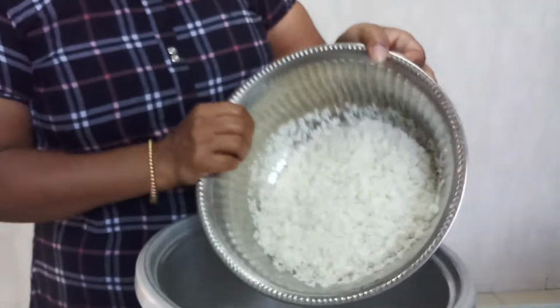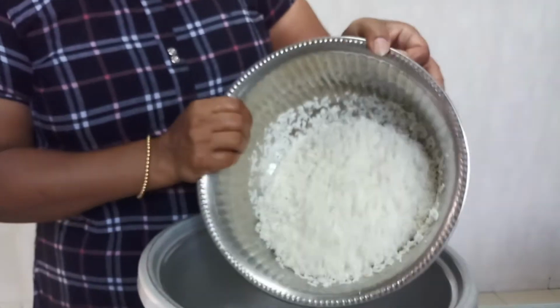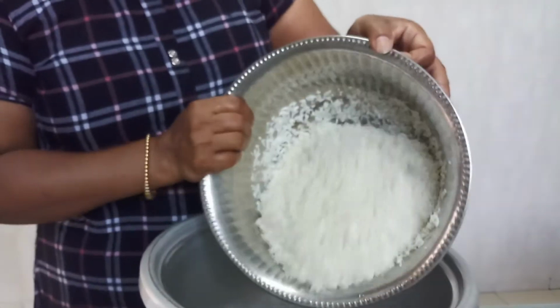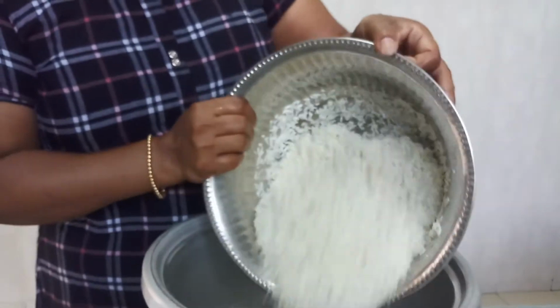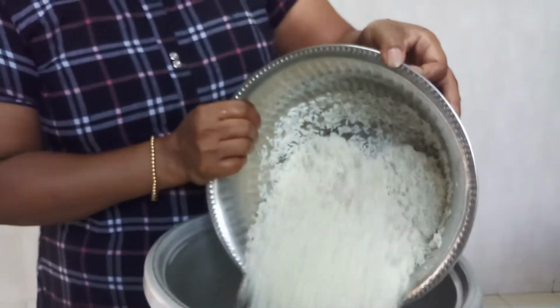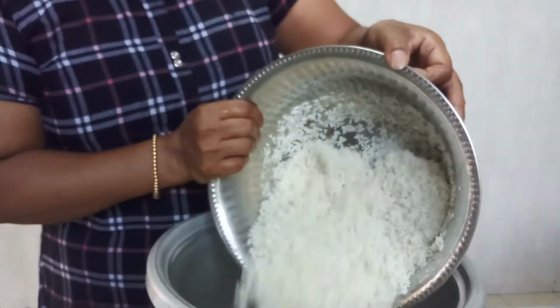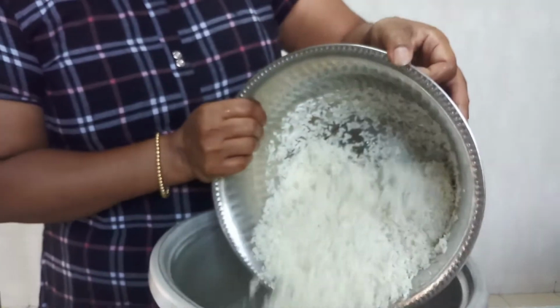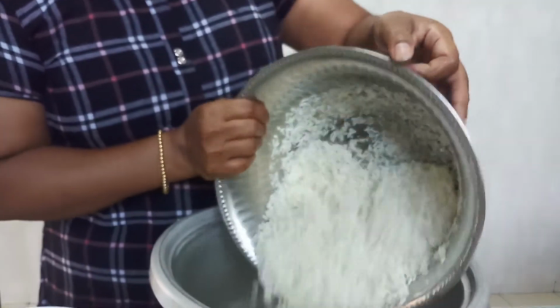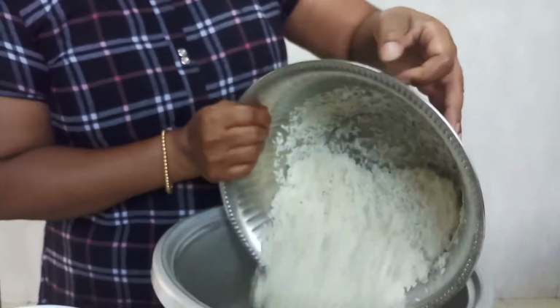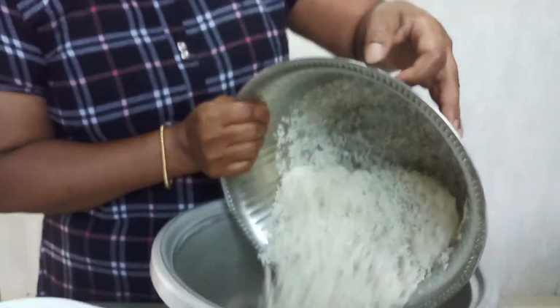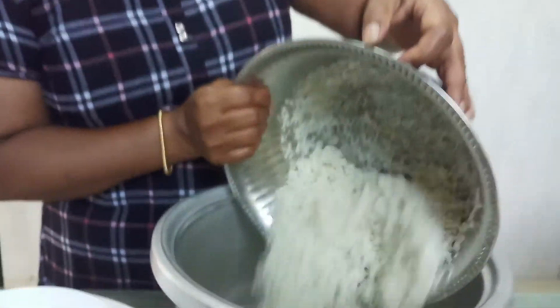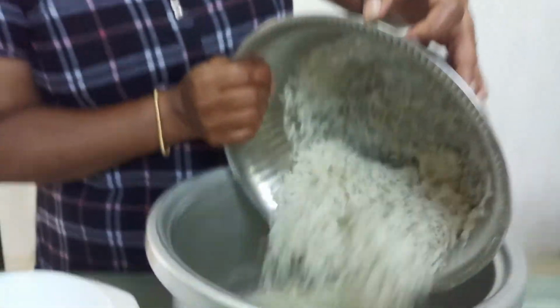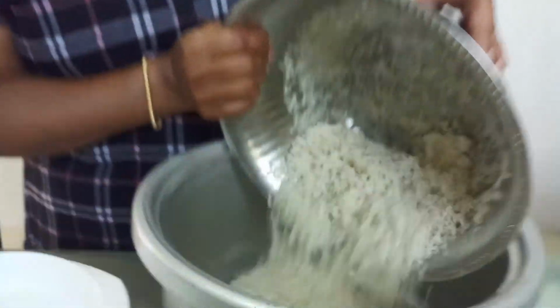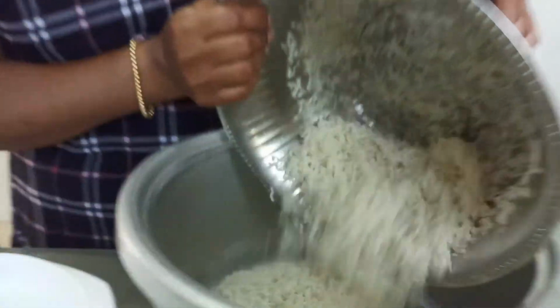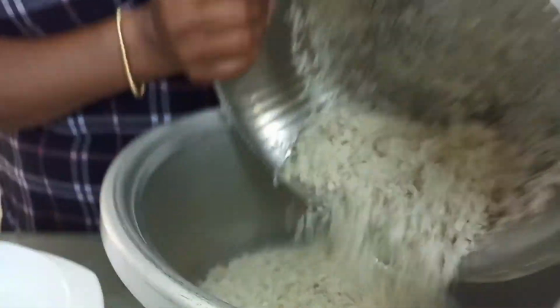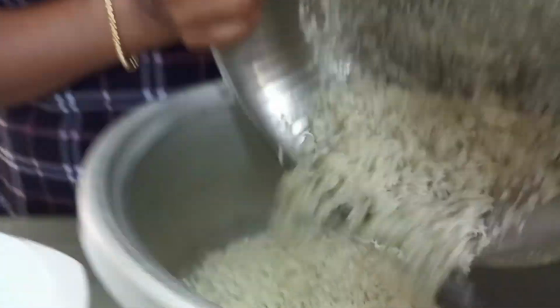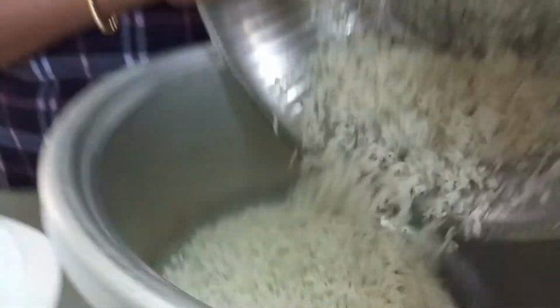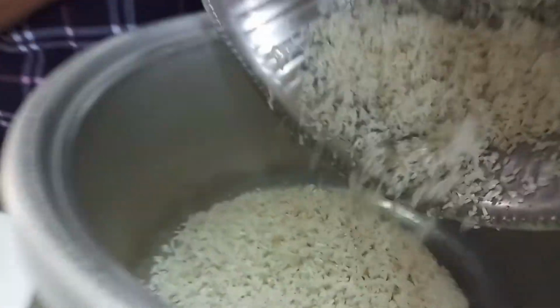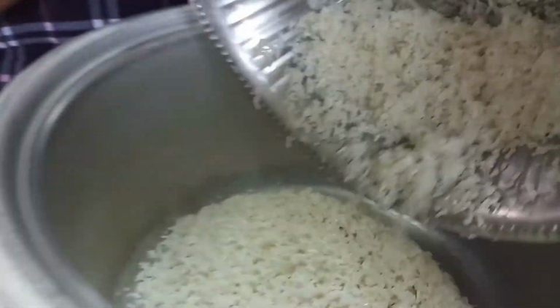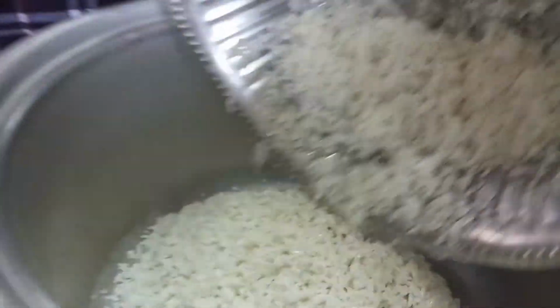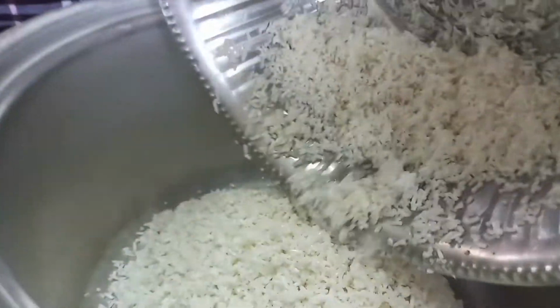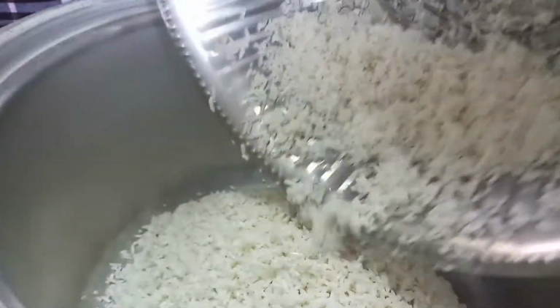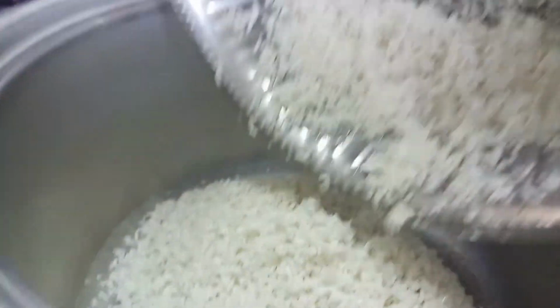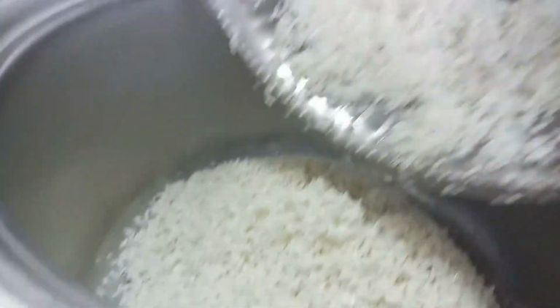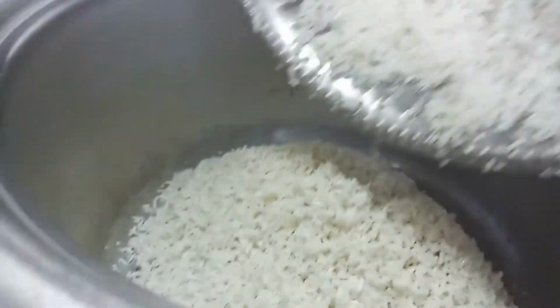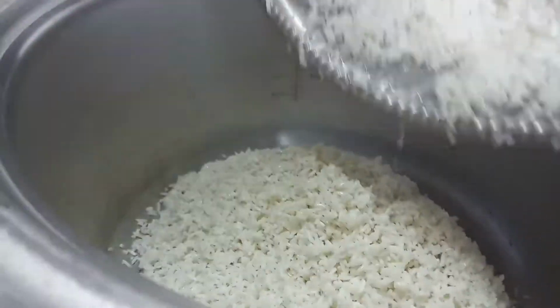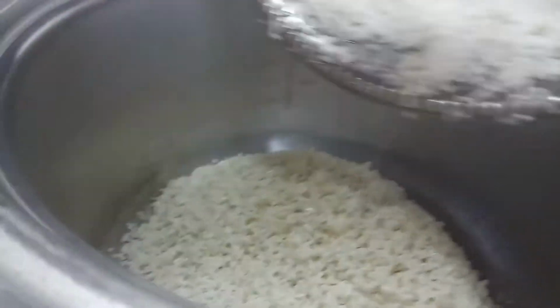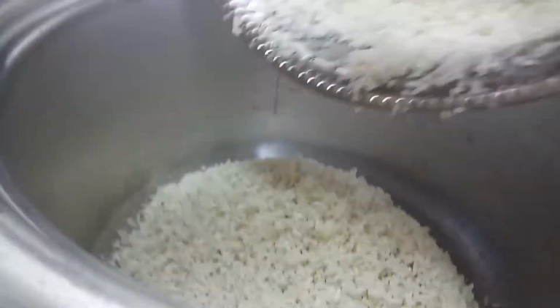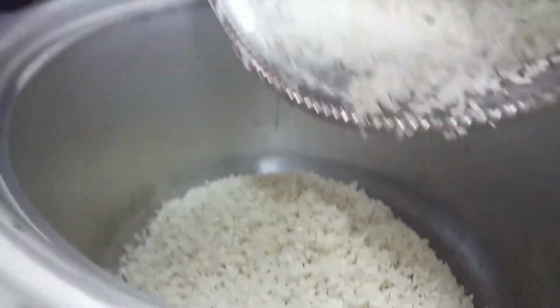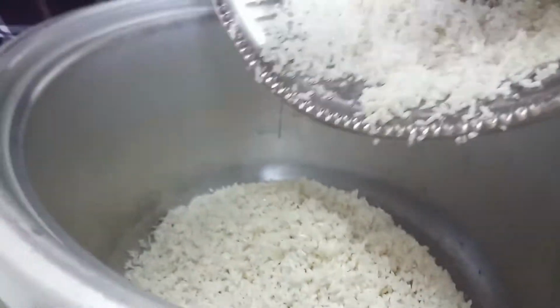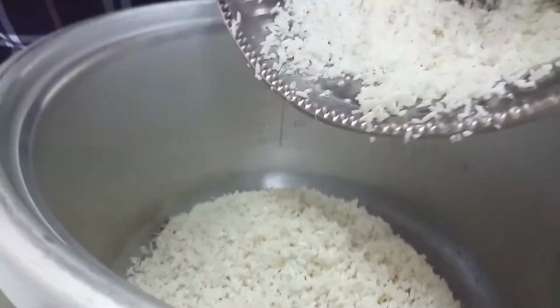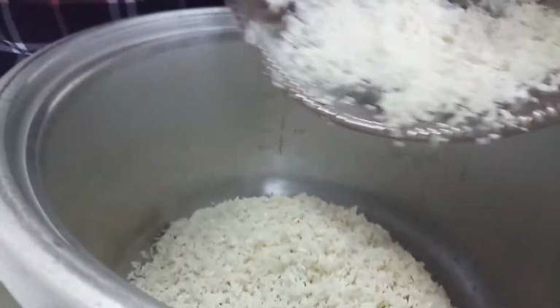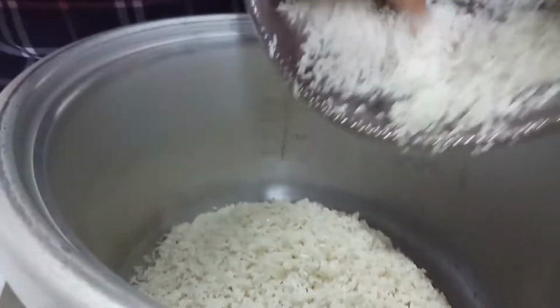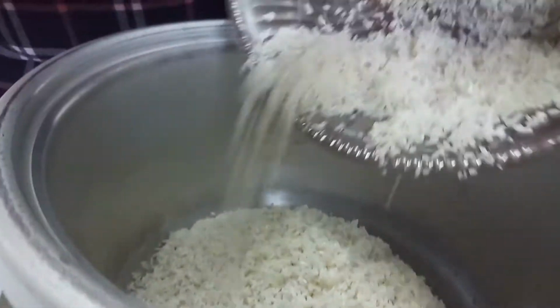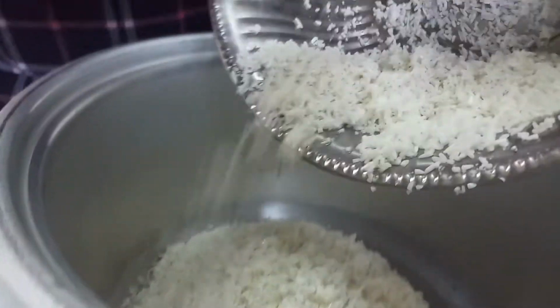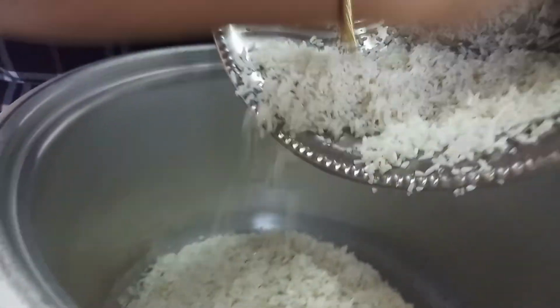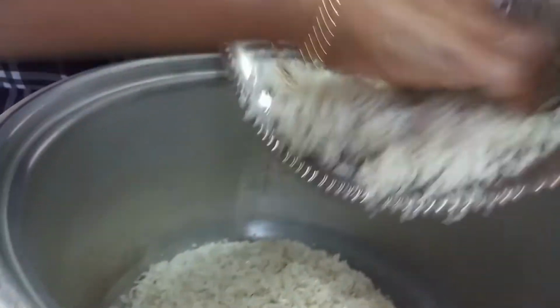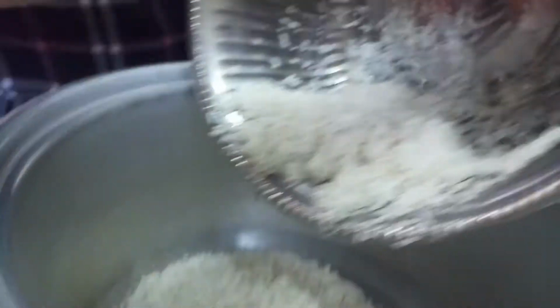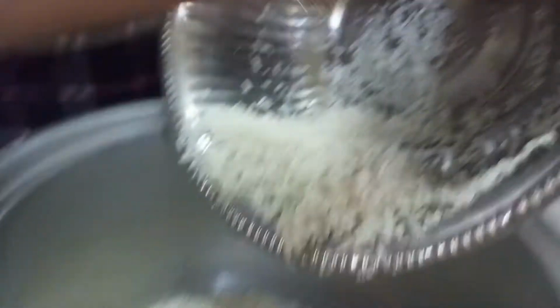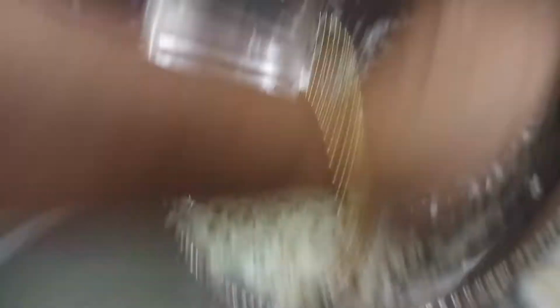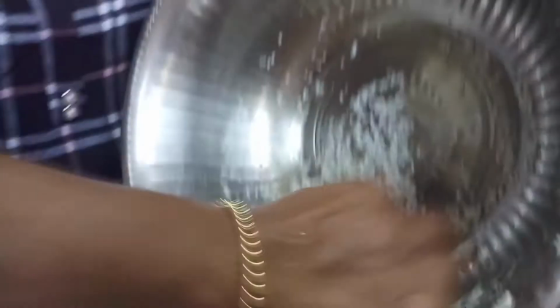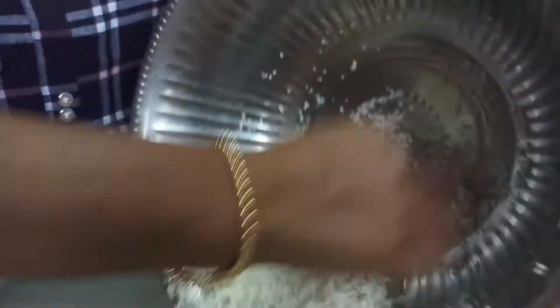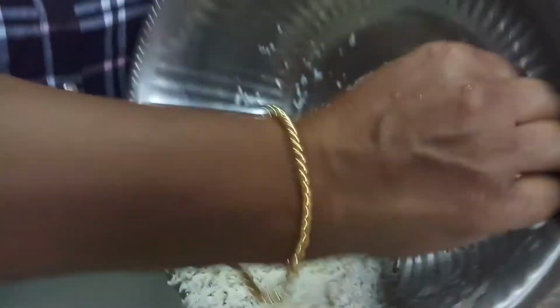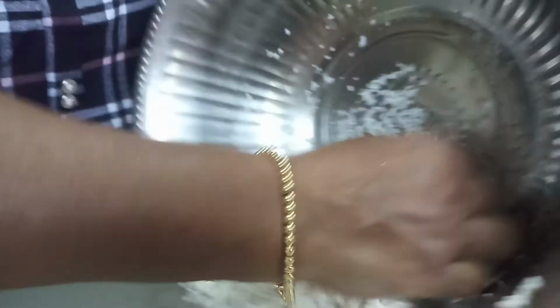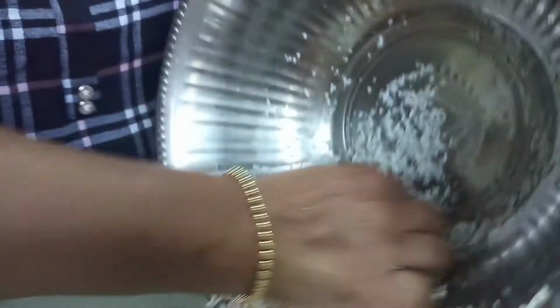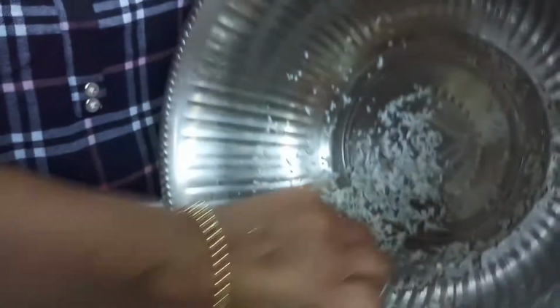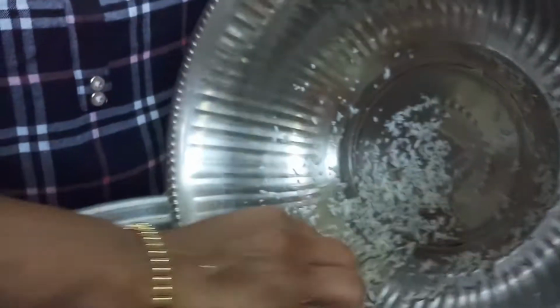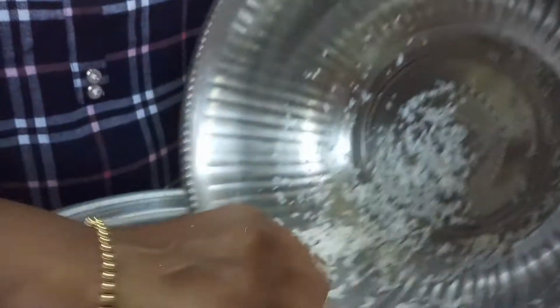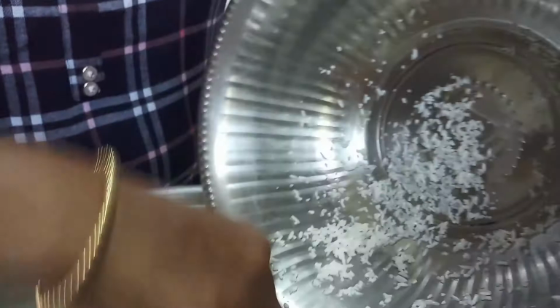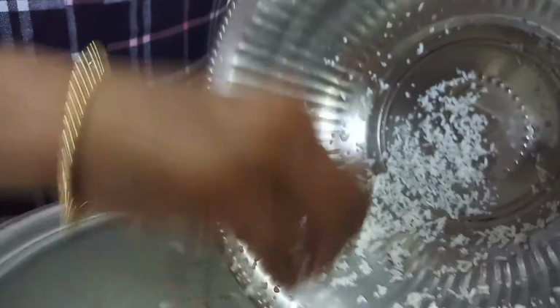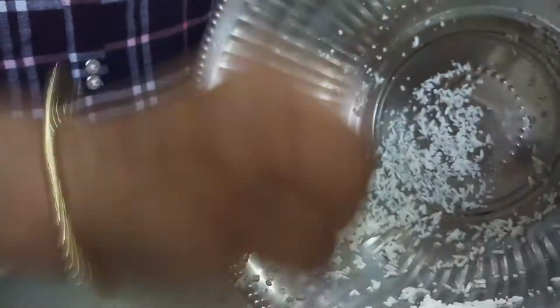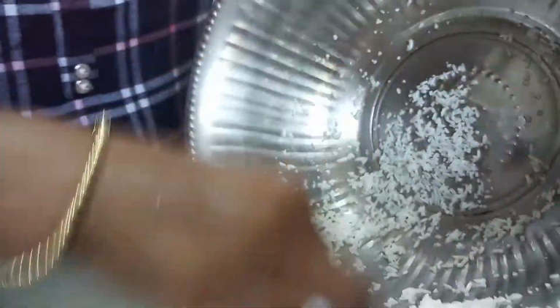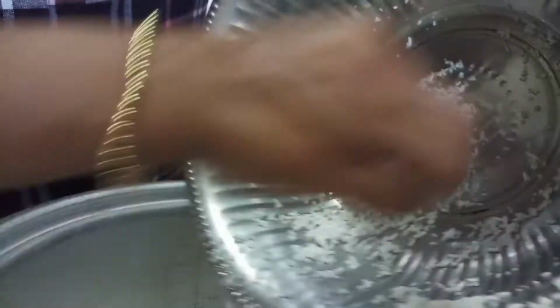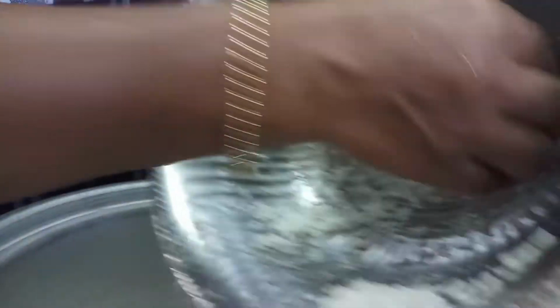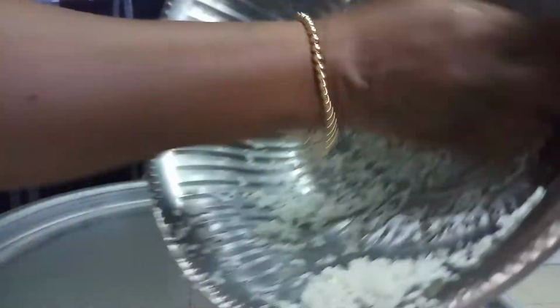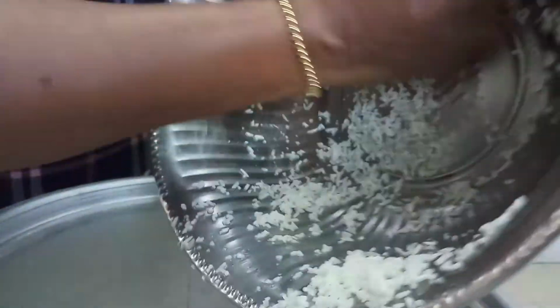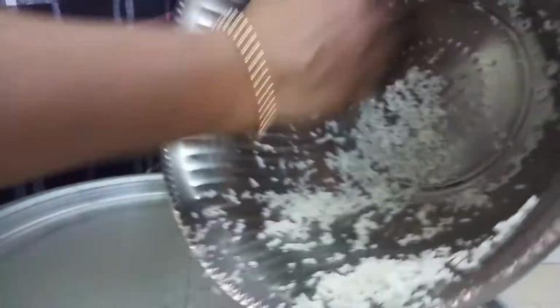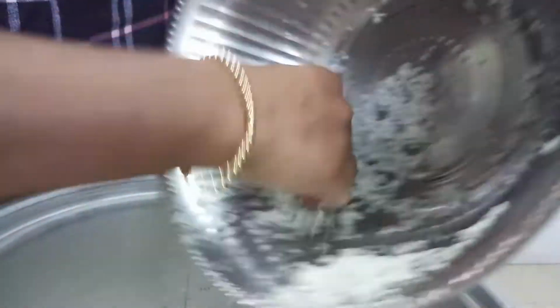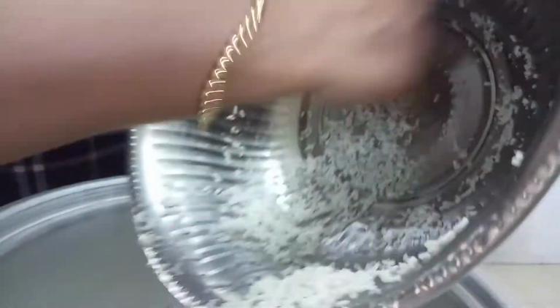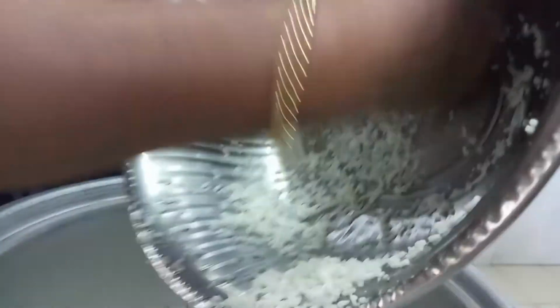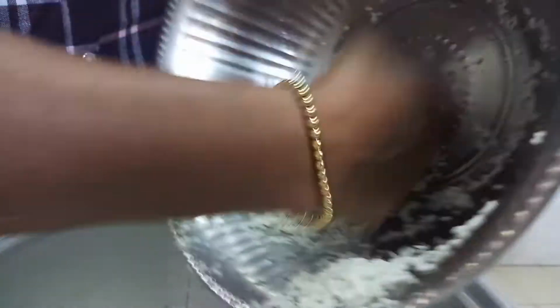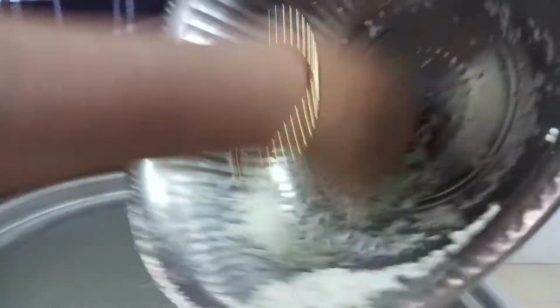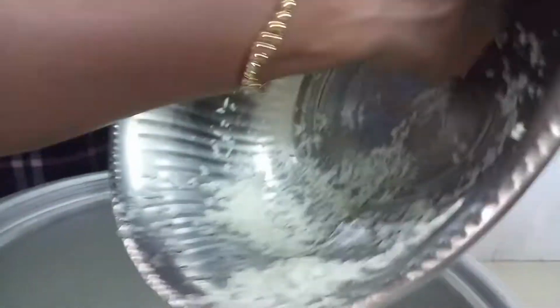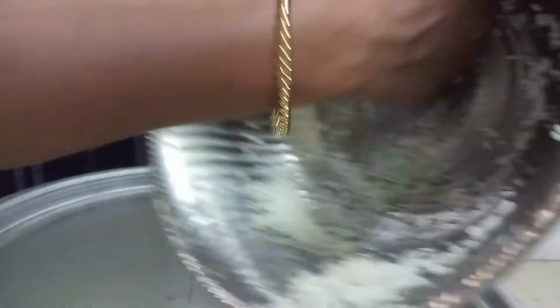Now I add the basmati rice, soaking for 10 minutes, then I add the basmati rice into my rice cooker.